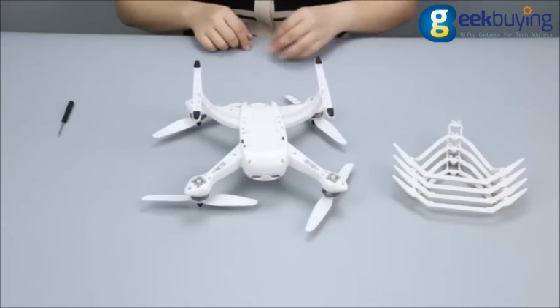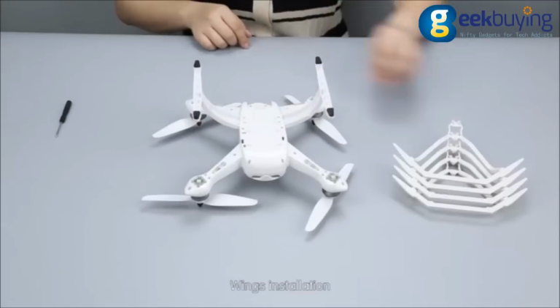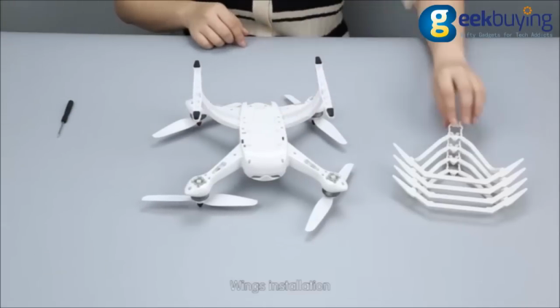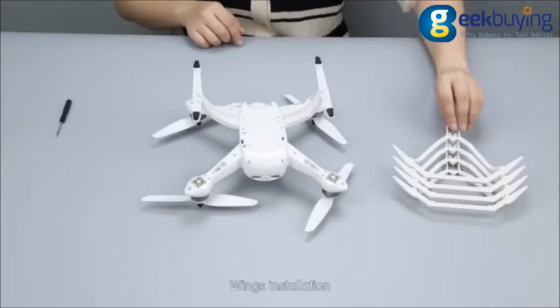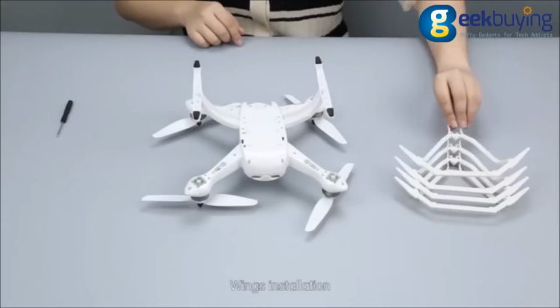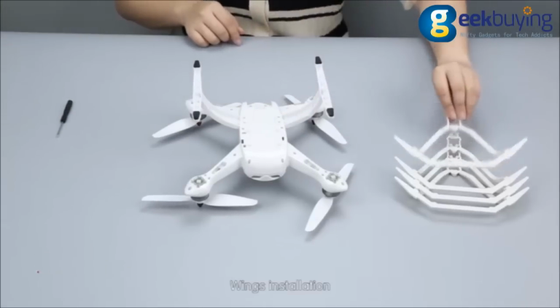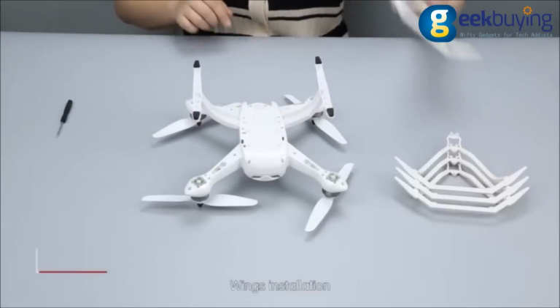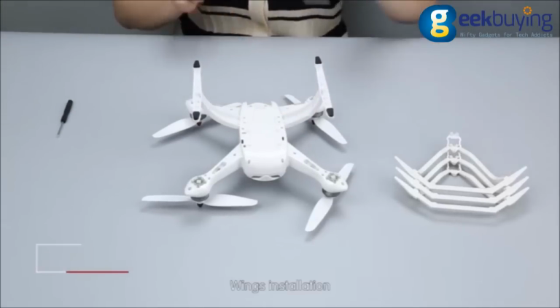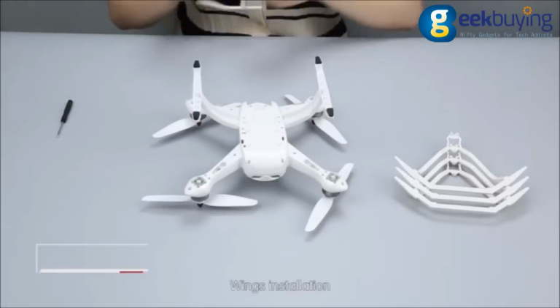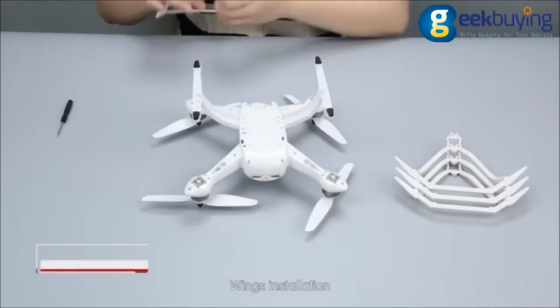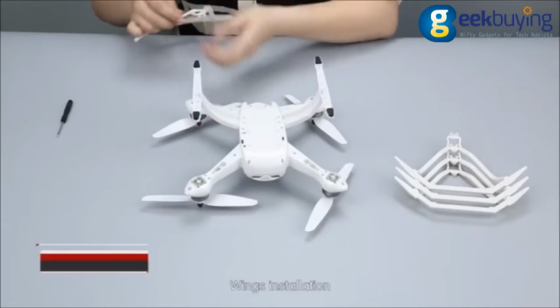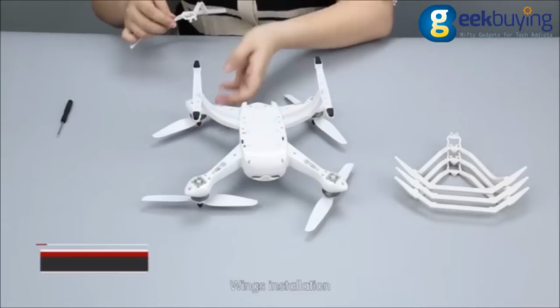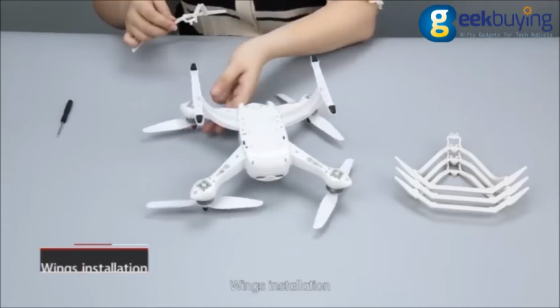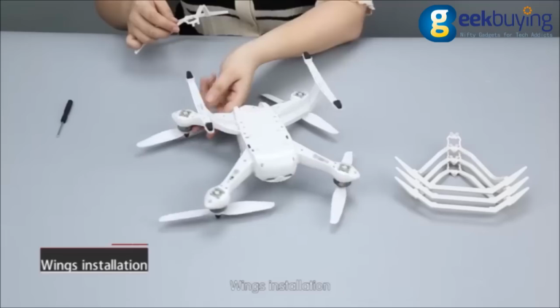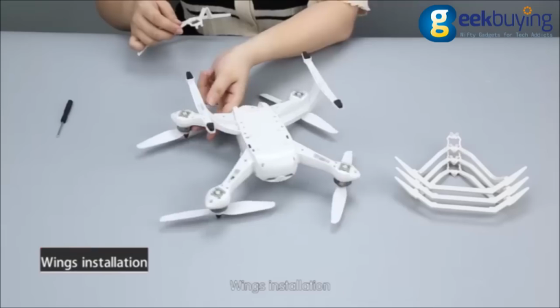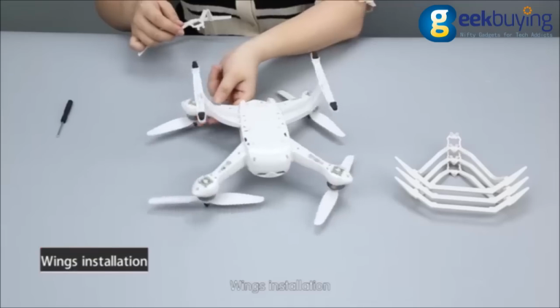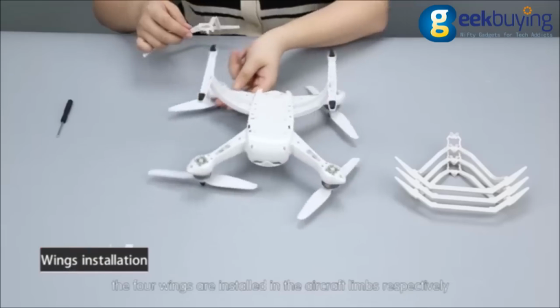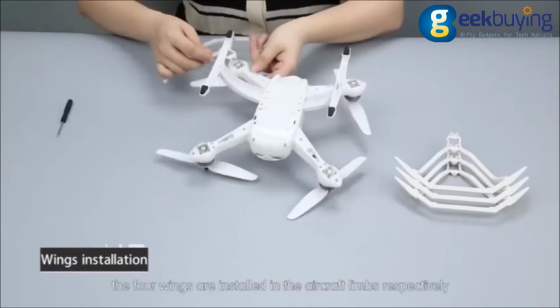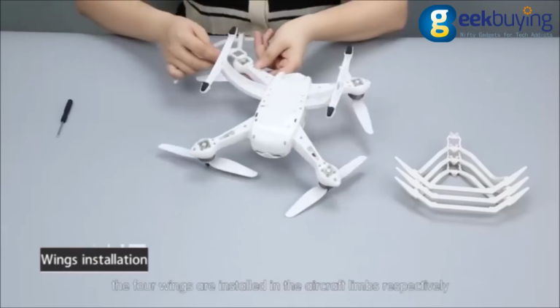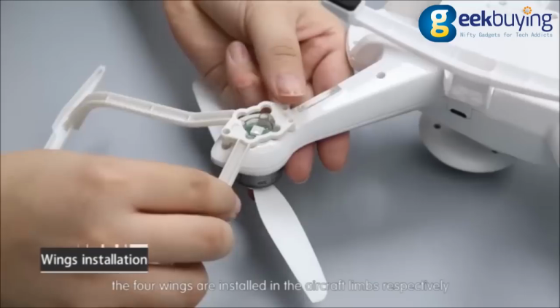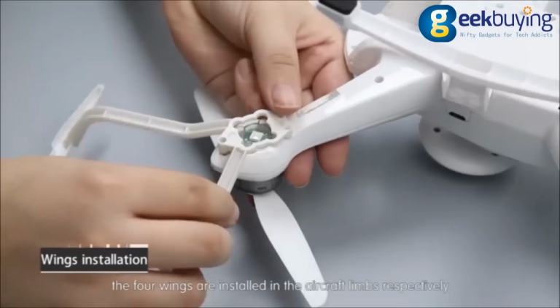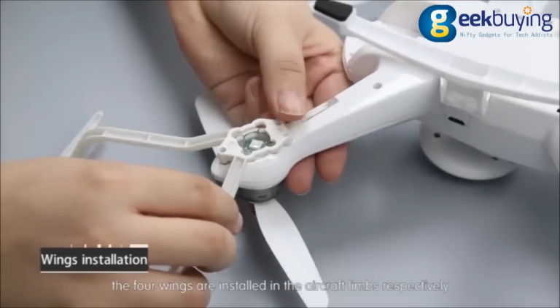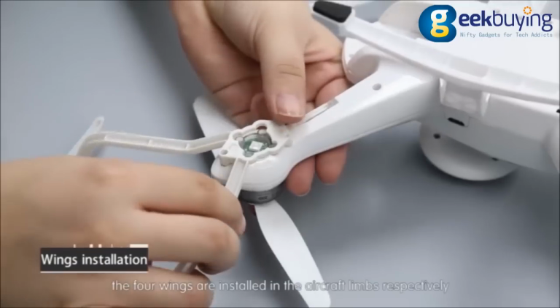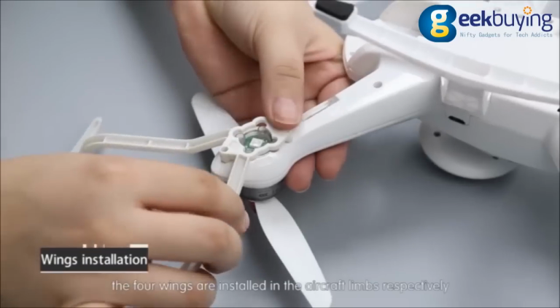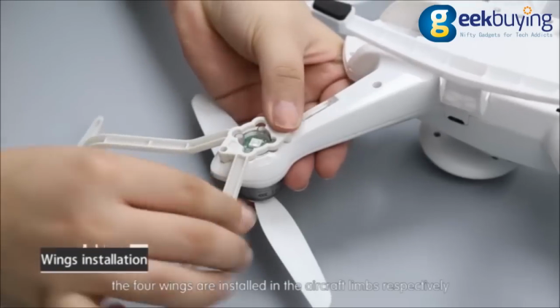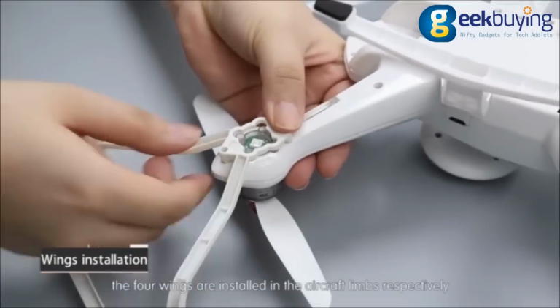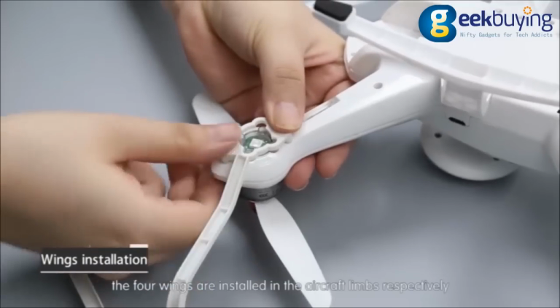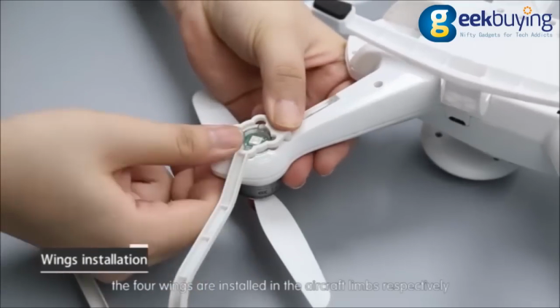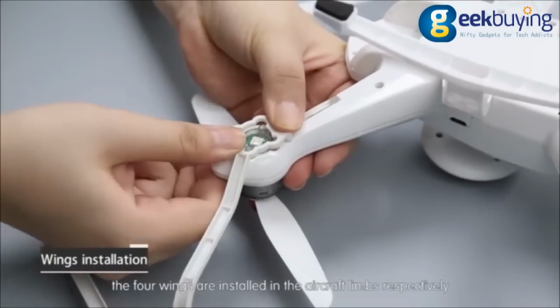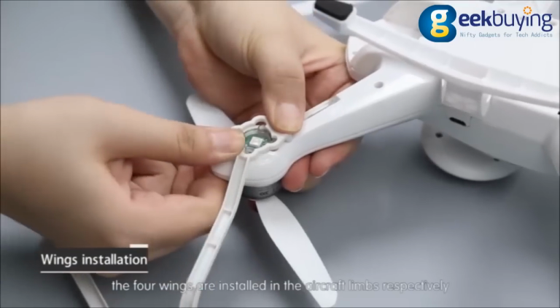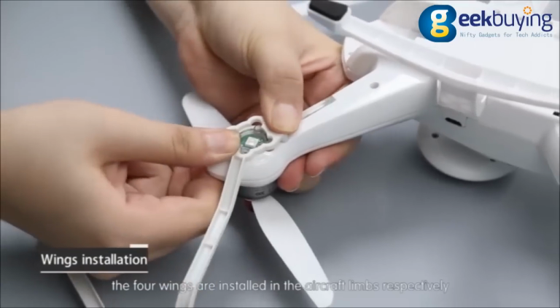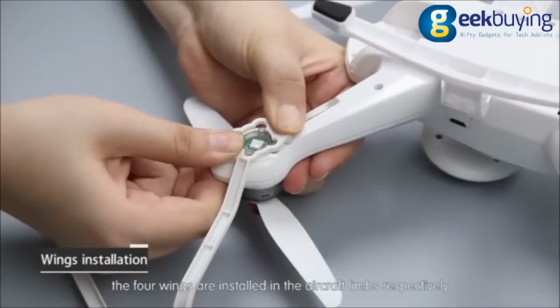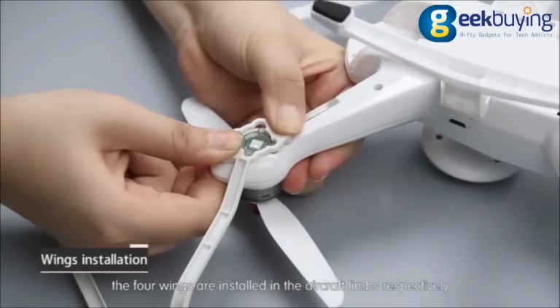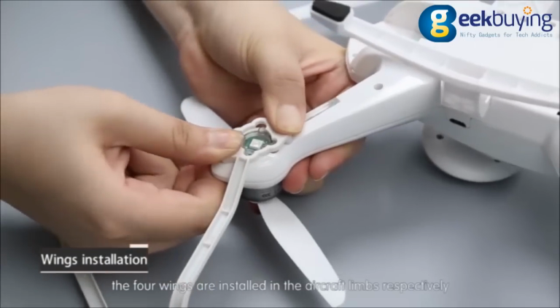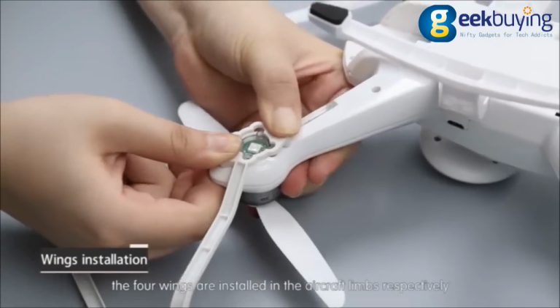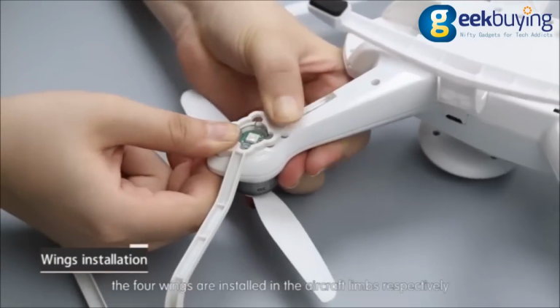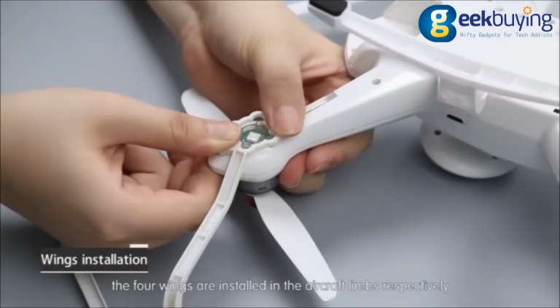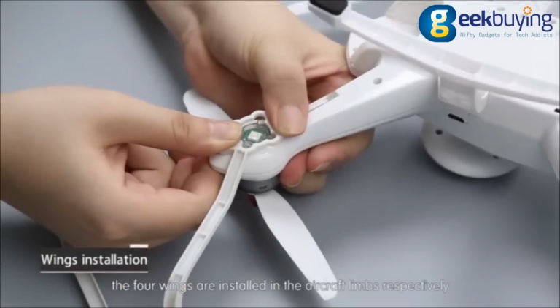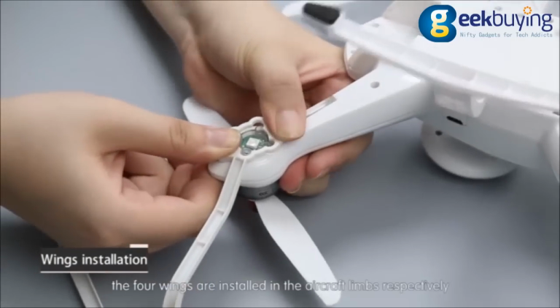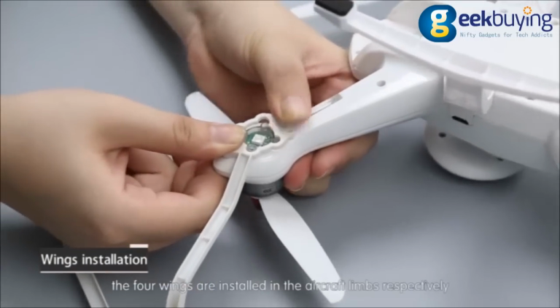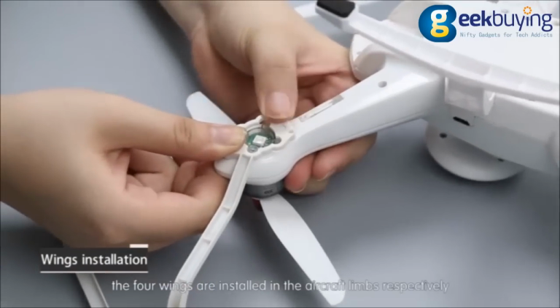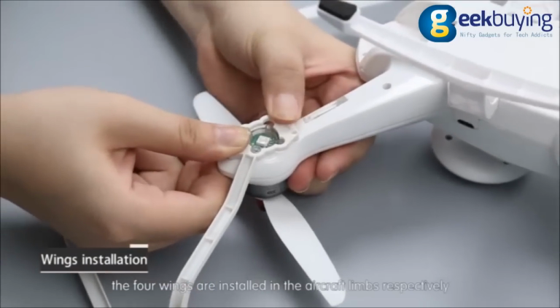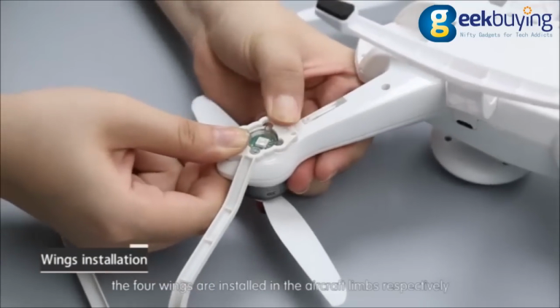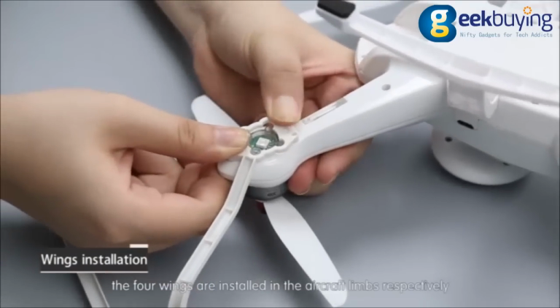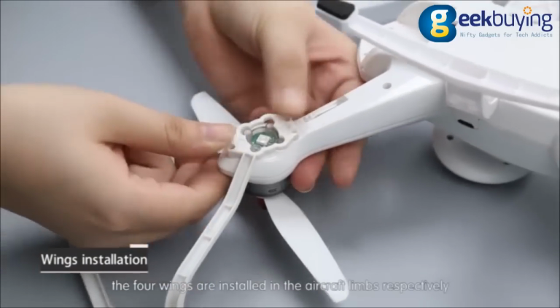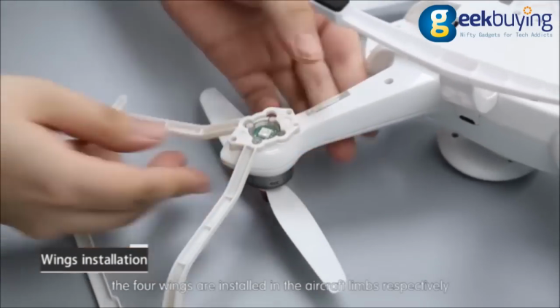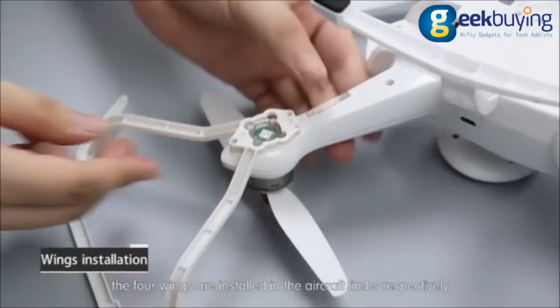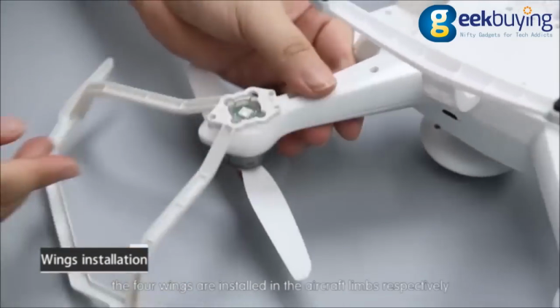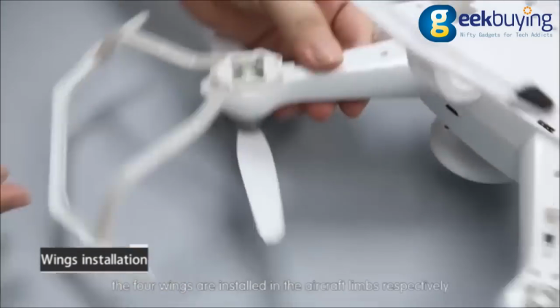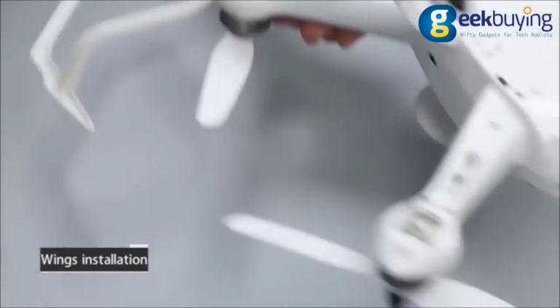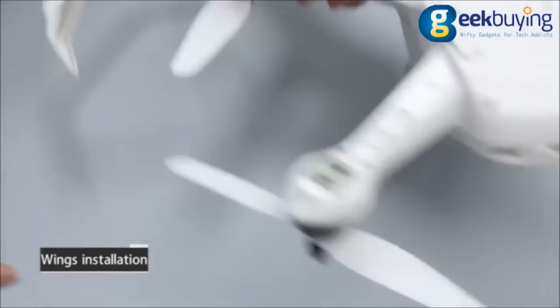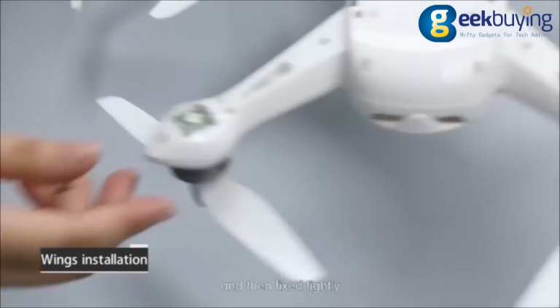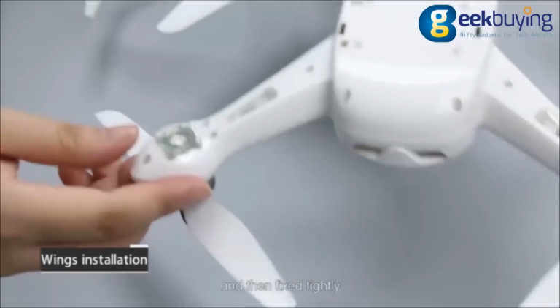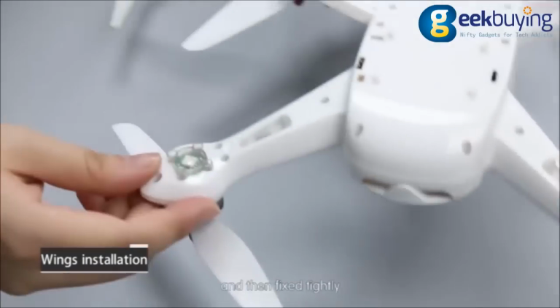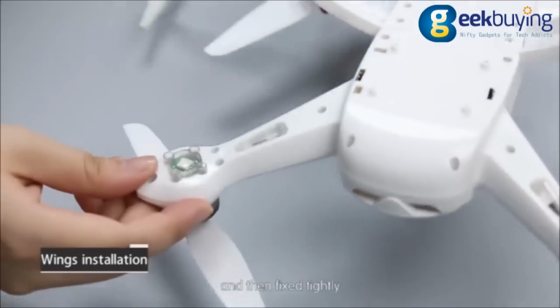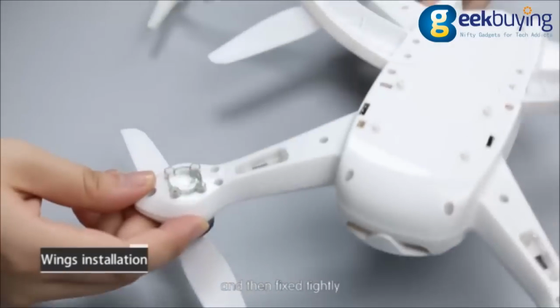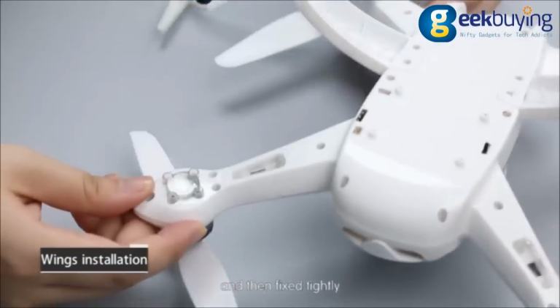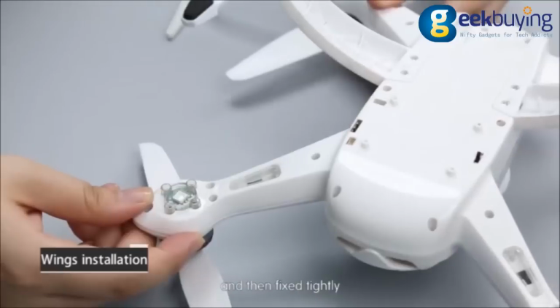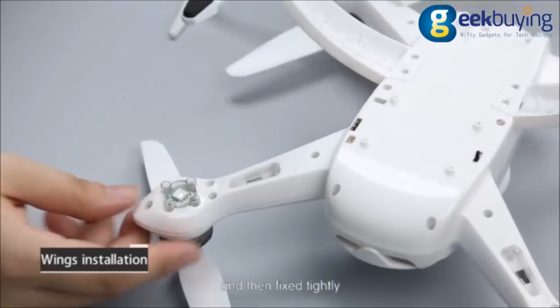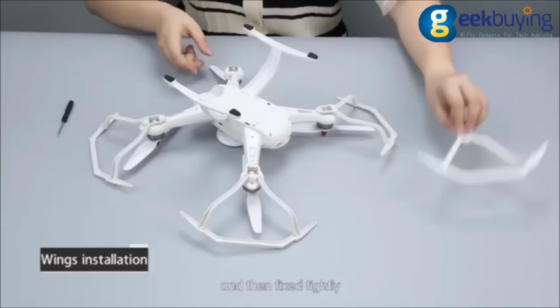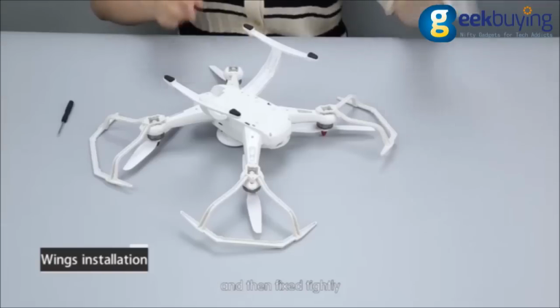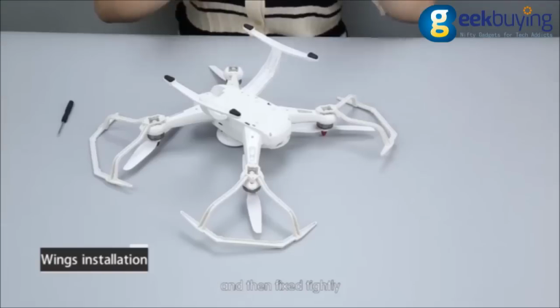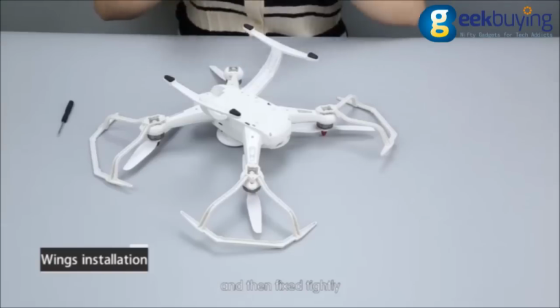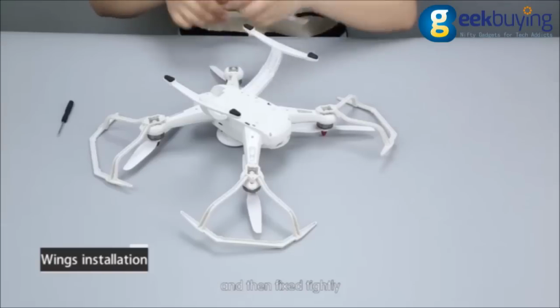Wings installation. Install the four wings into the aircraft limbs respectively and fix them tightly.